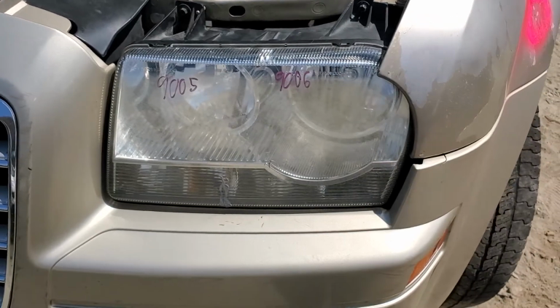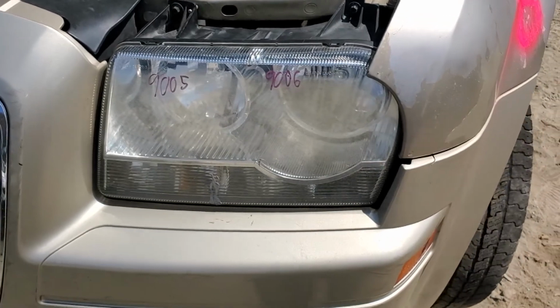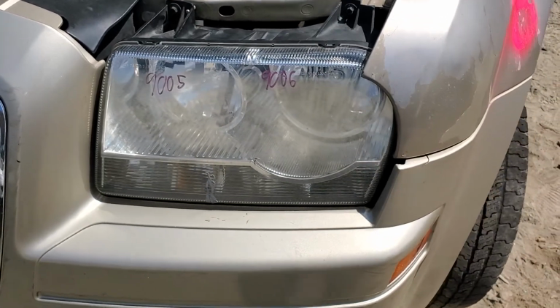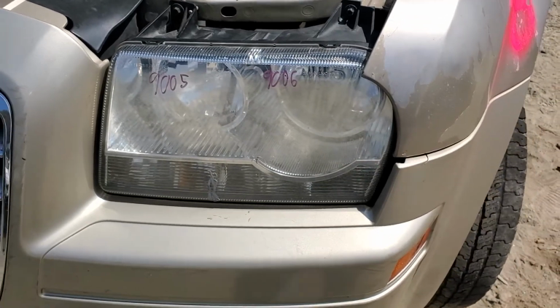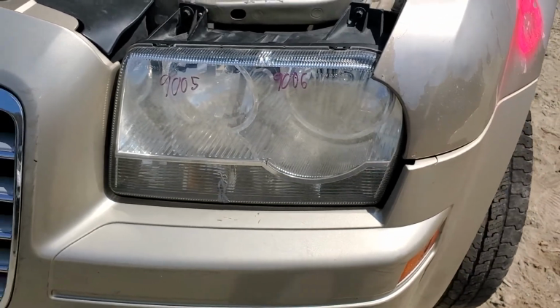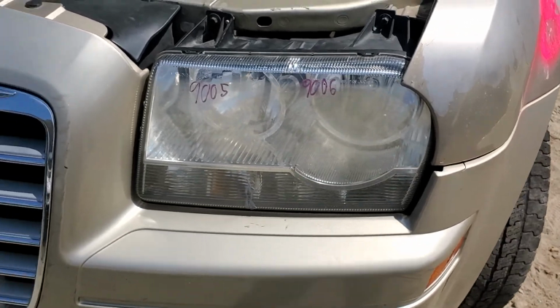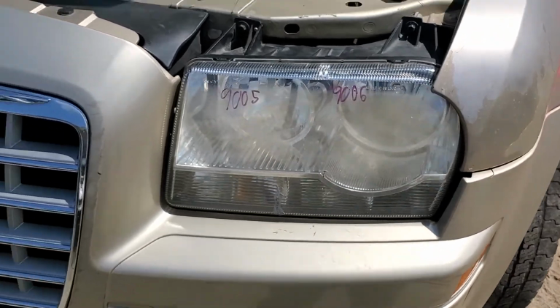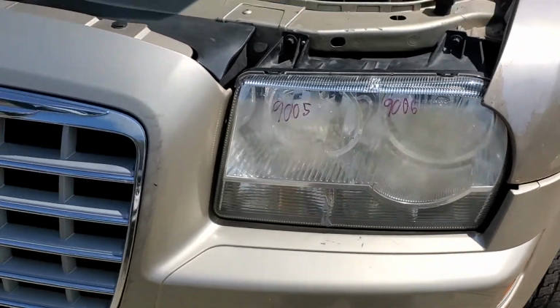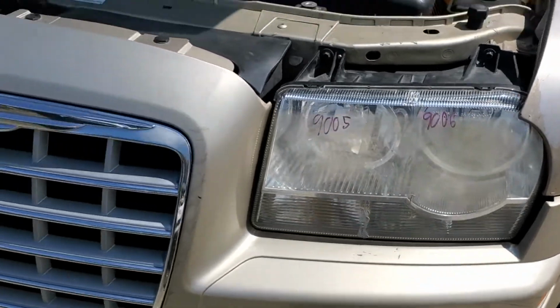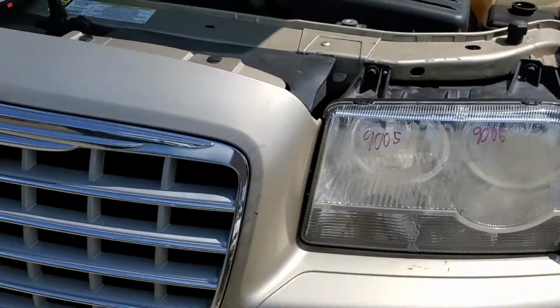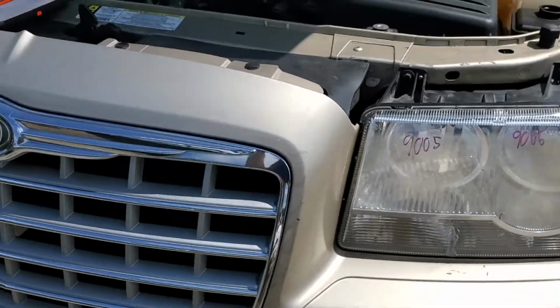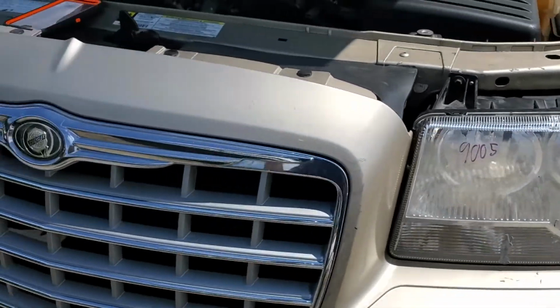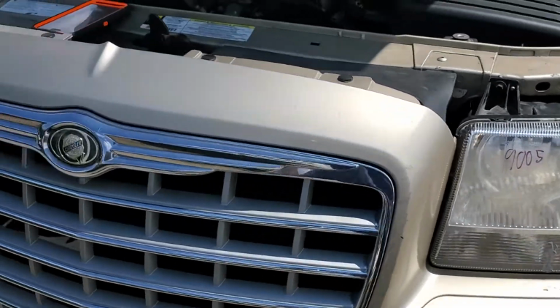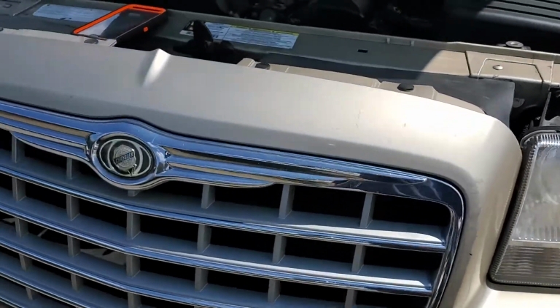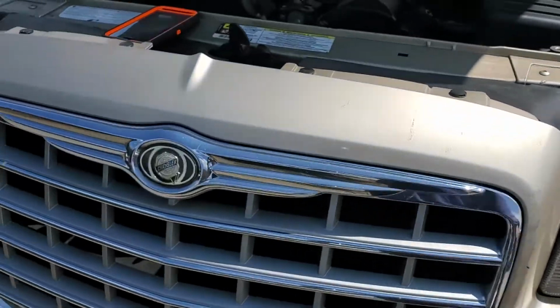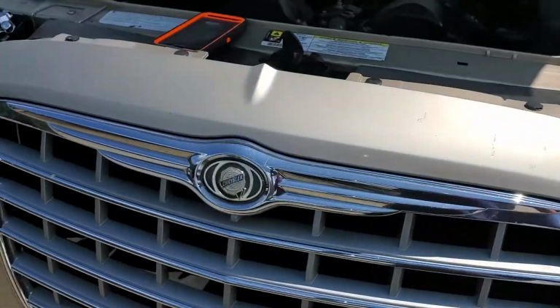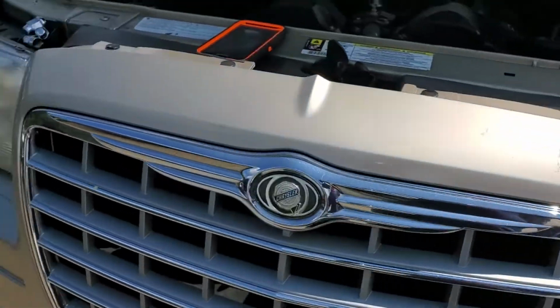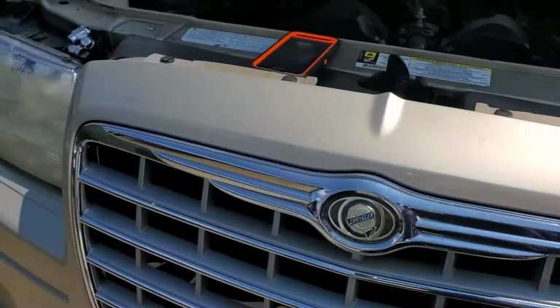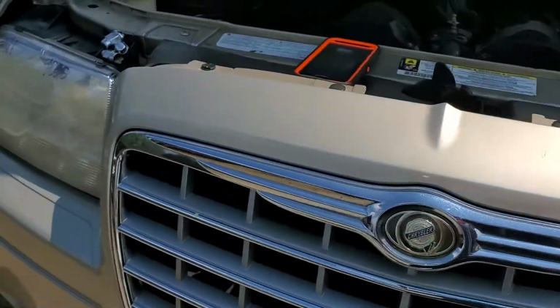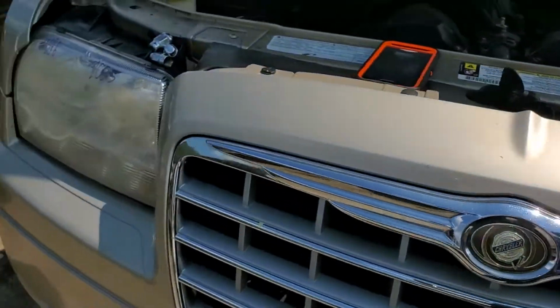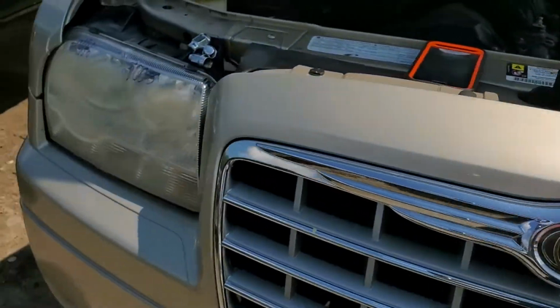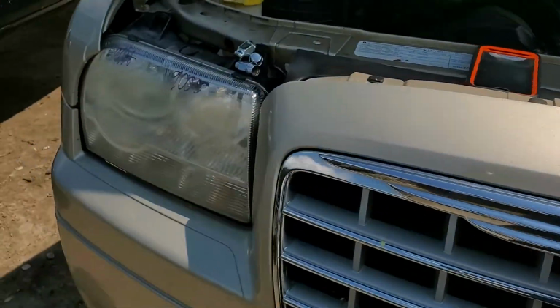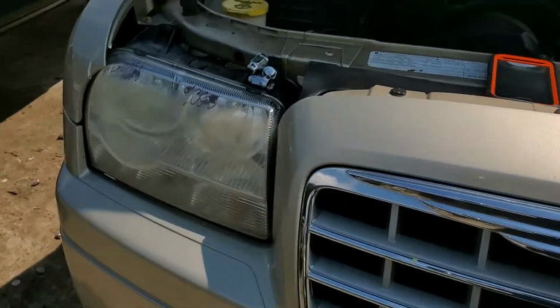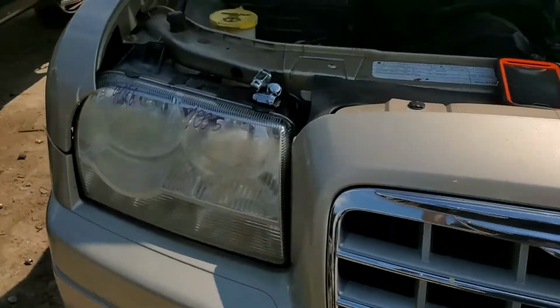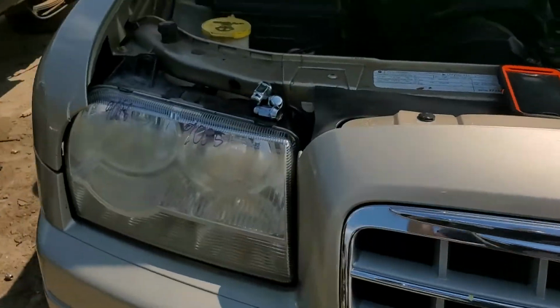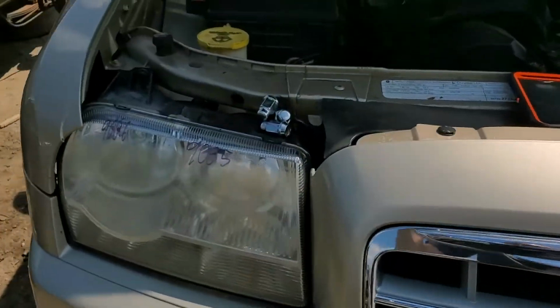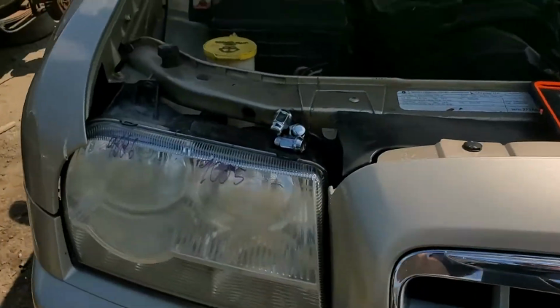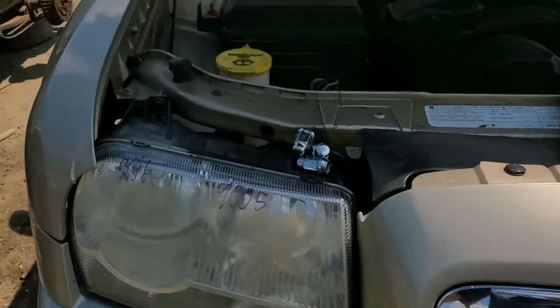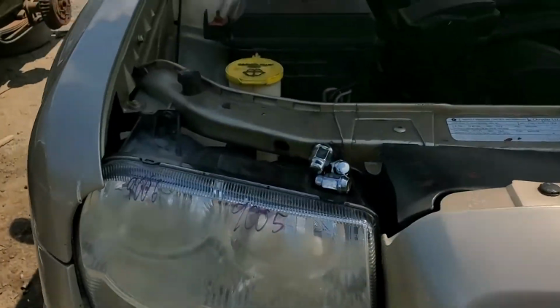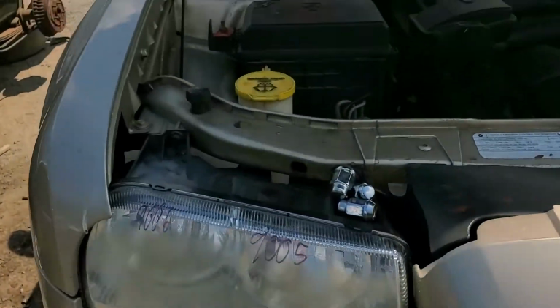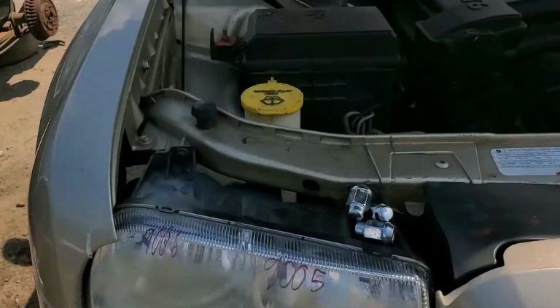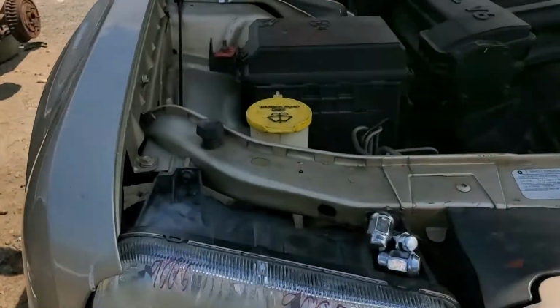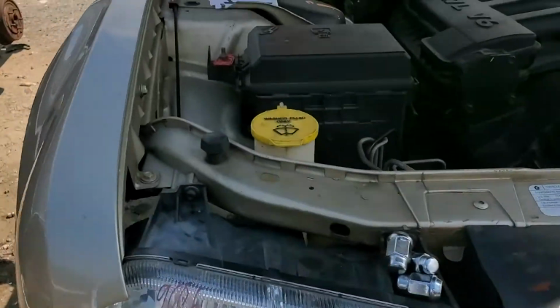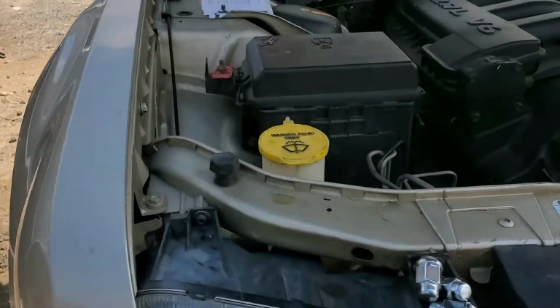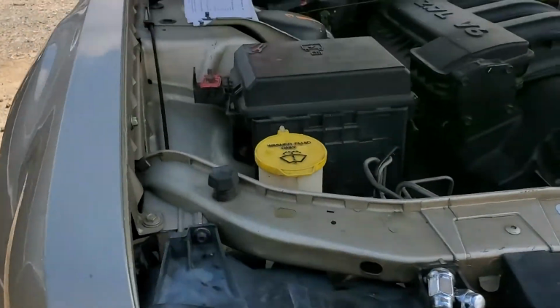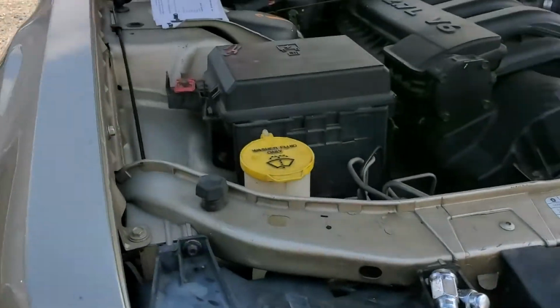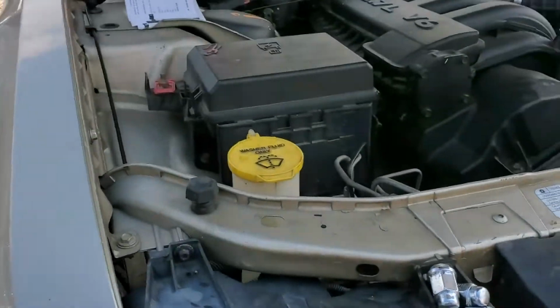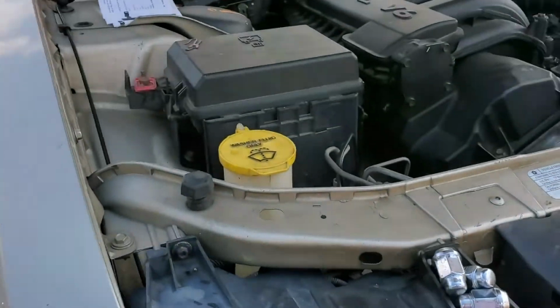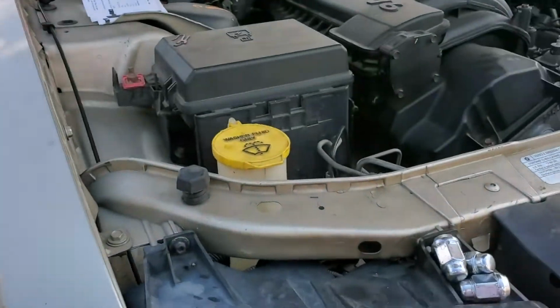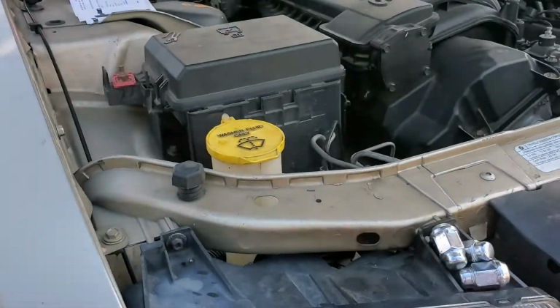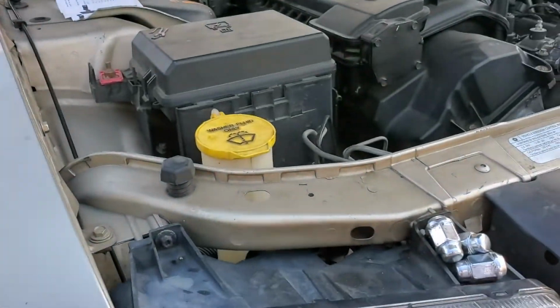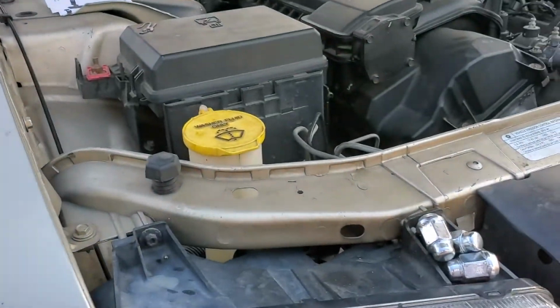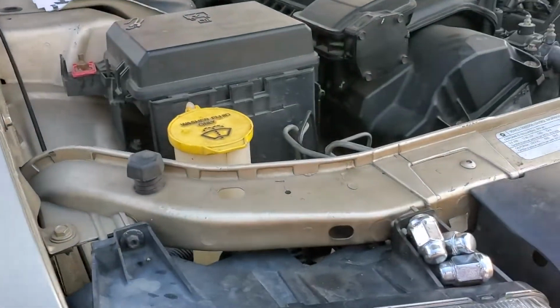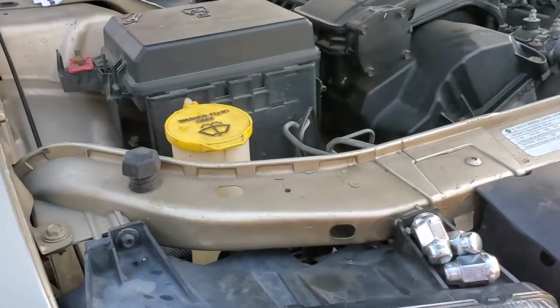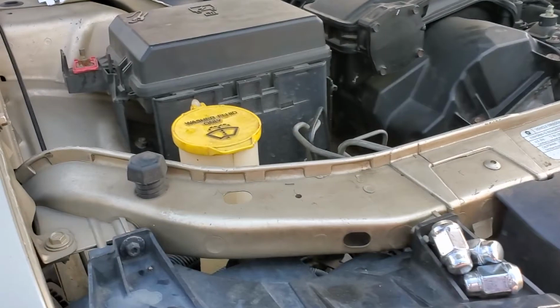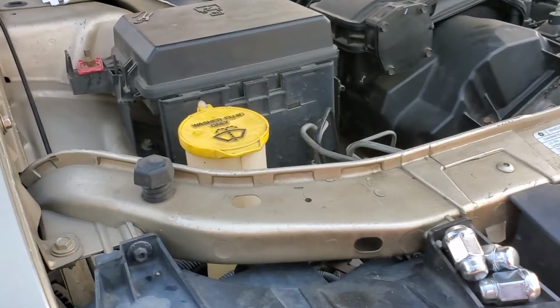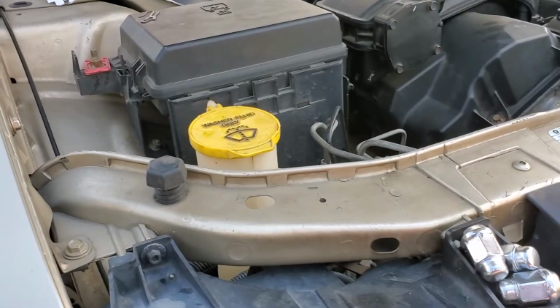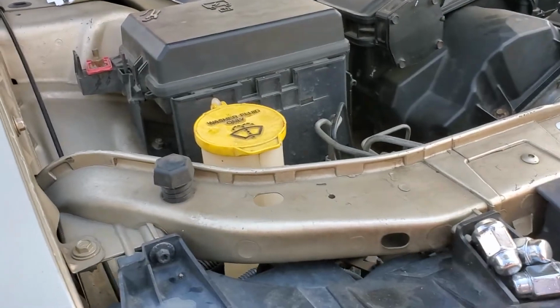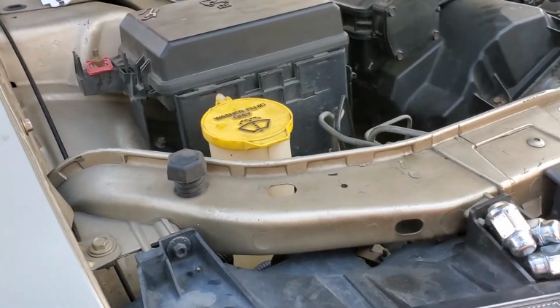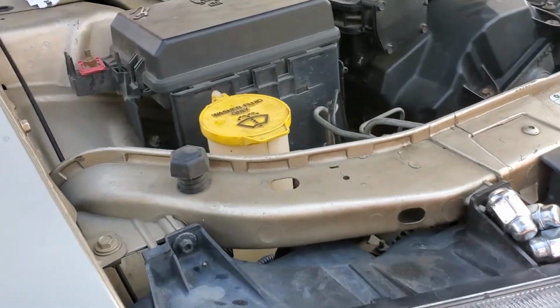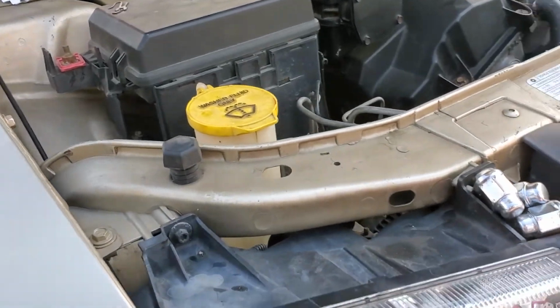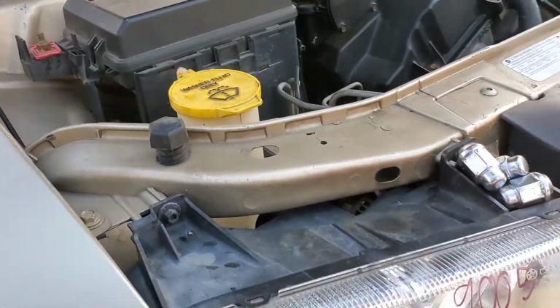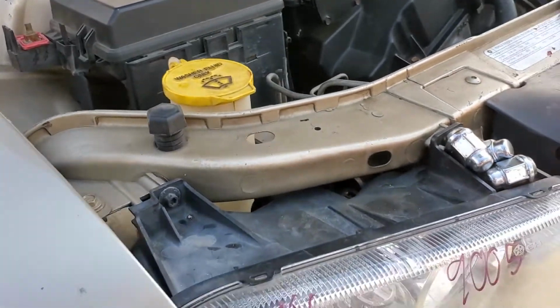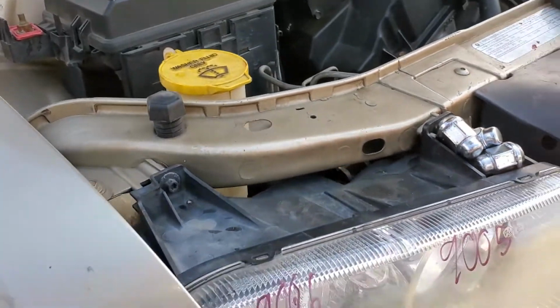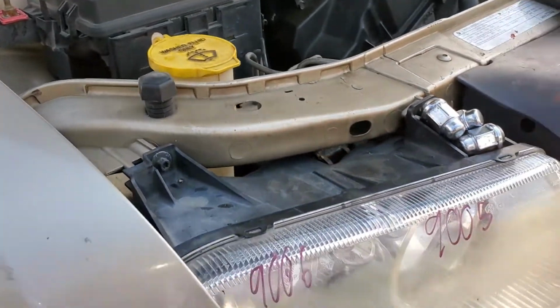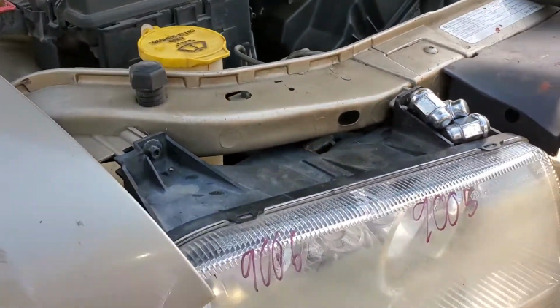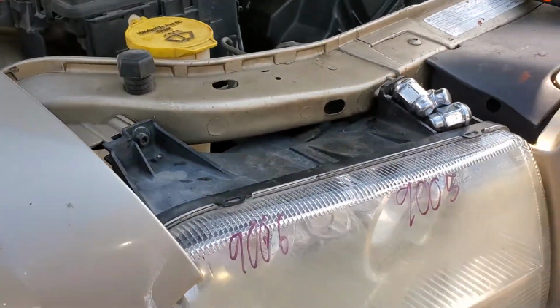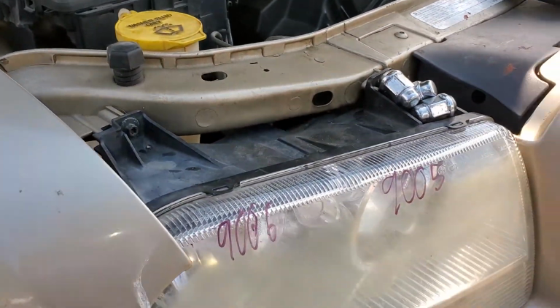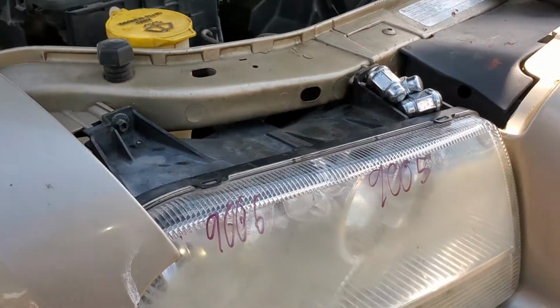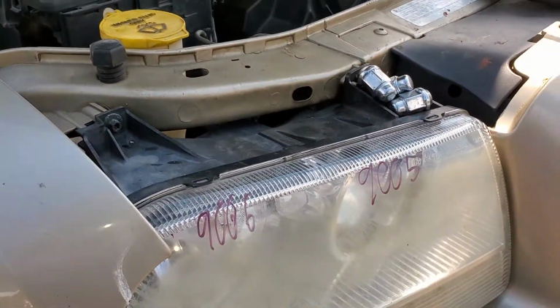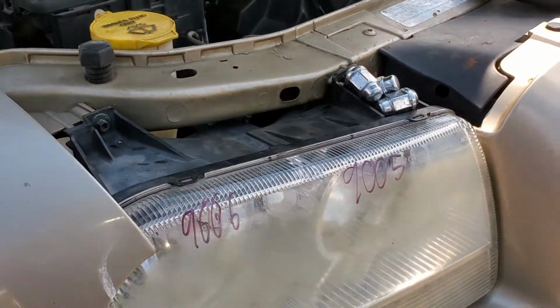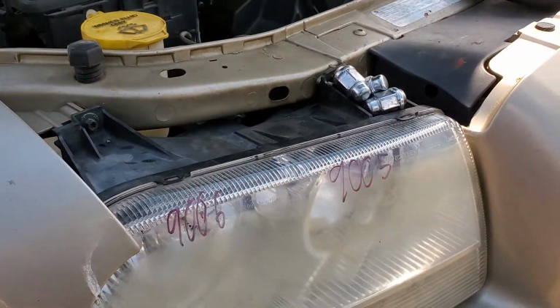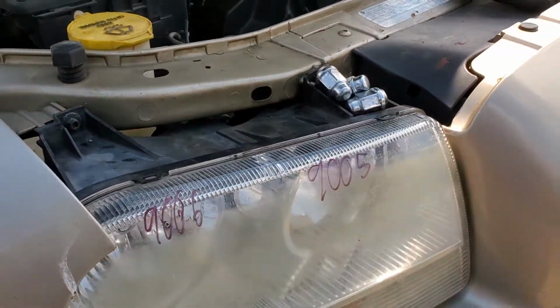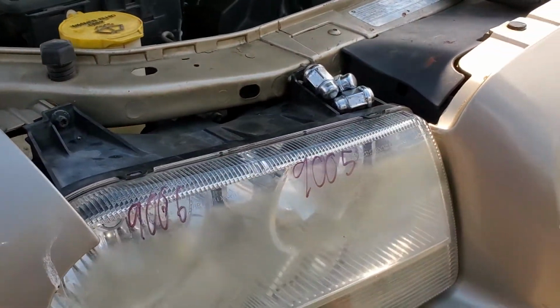I hope this info was helpful for you. Please let me know if you have any questions, or more importantly, any advice for troubleshooting the headlights on your Chrysler 300.